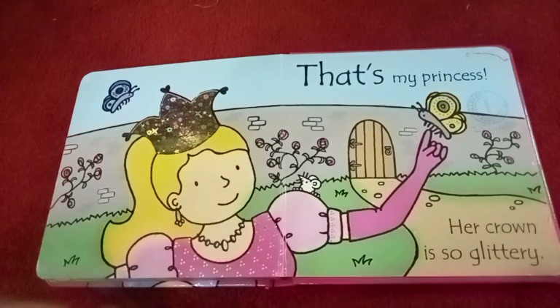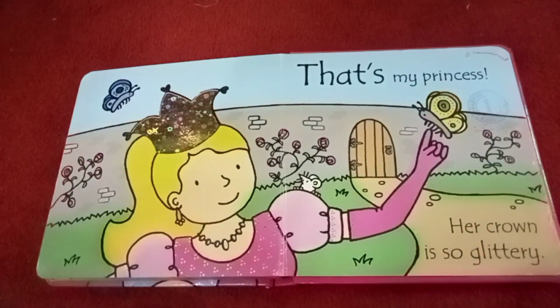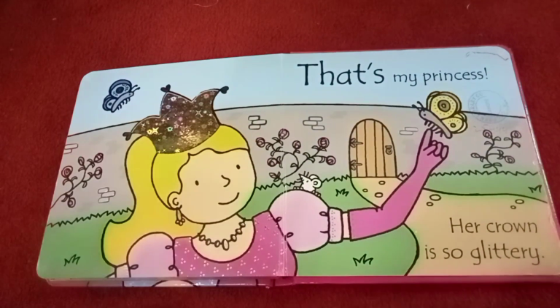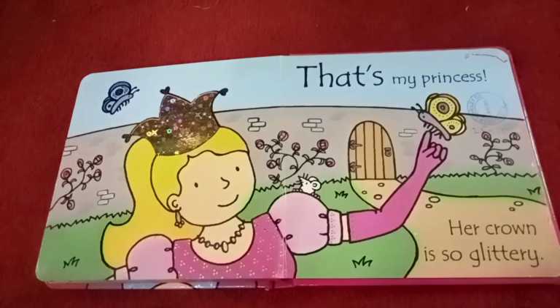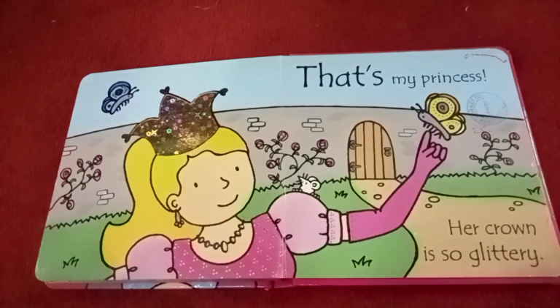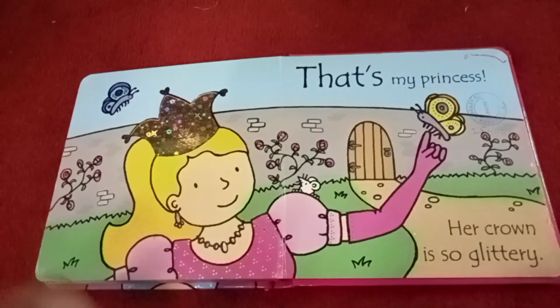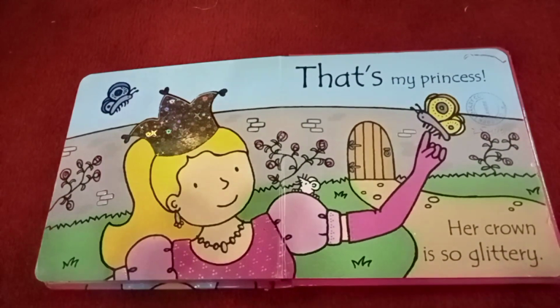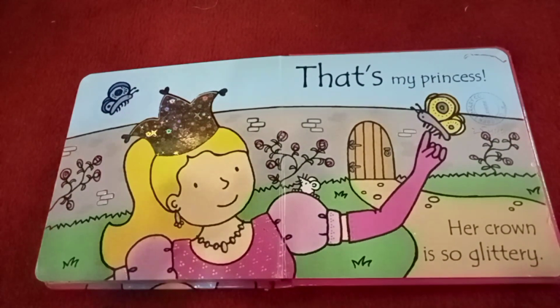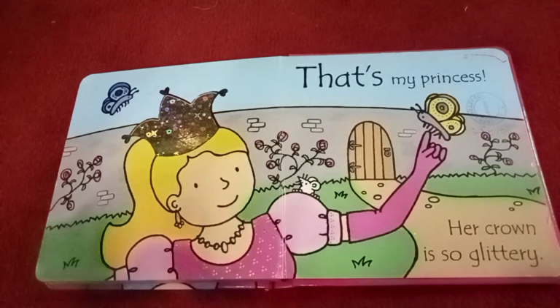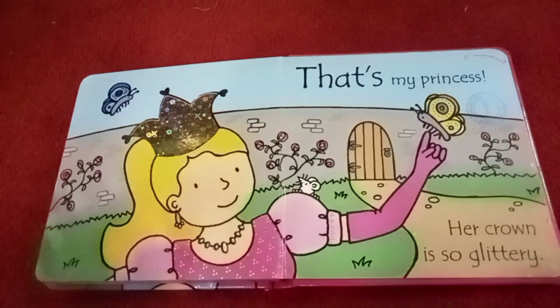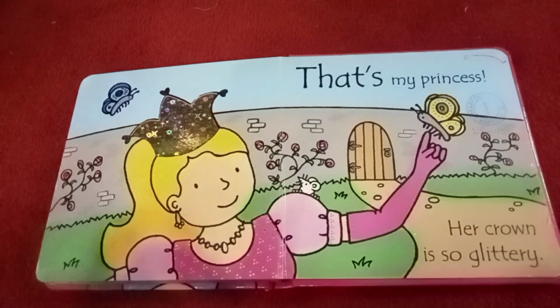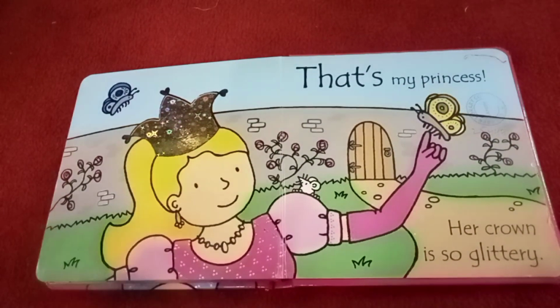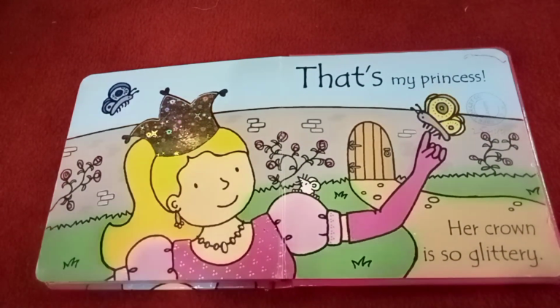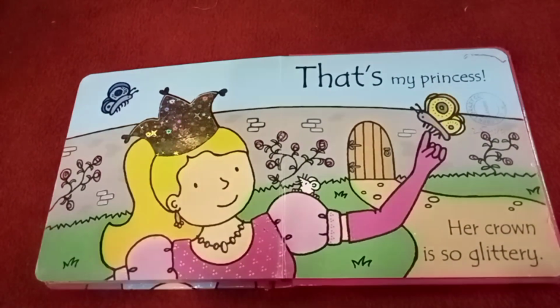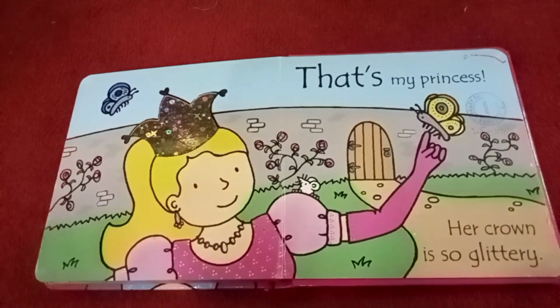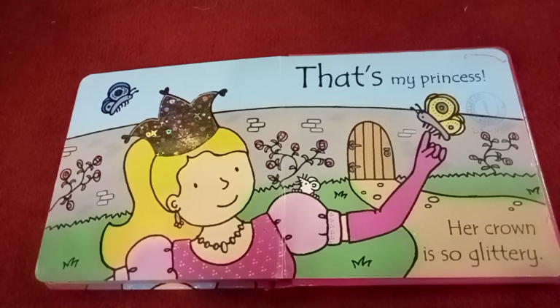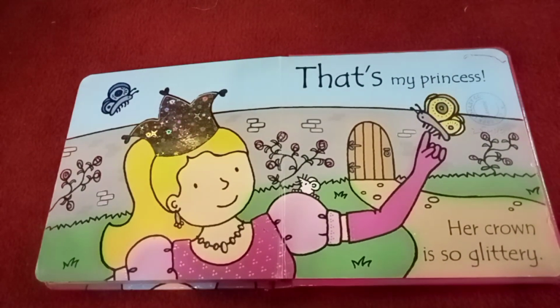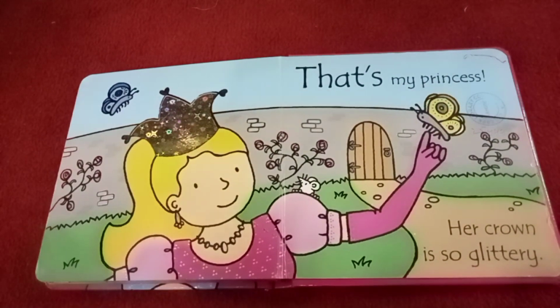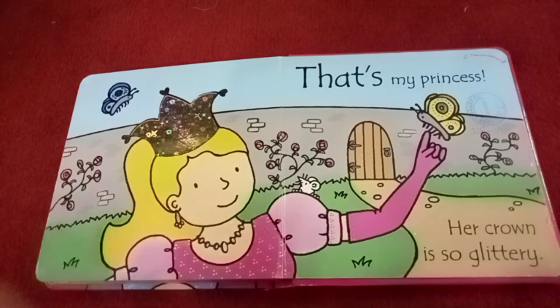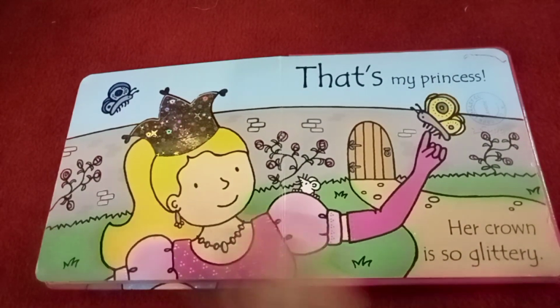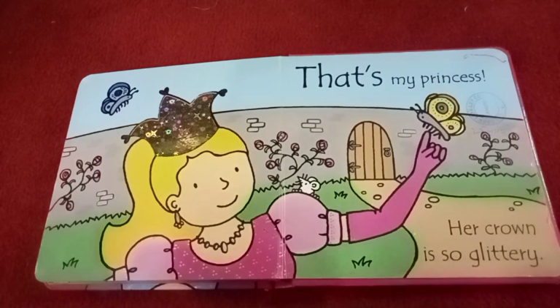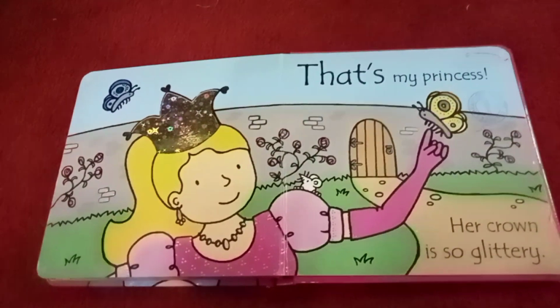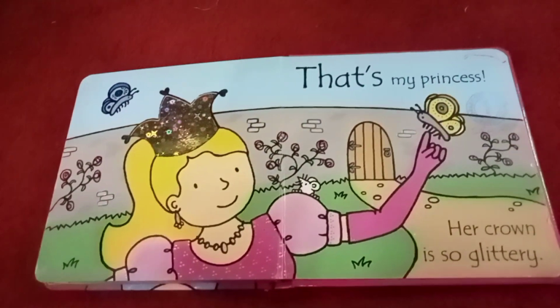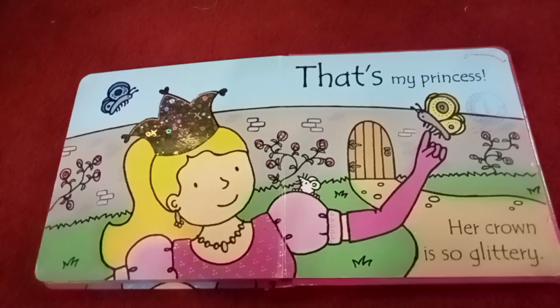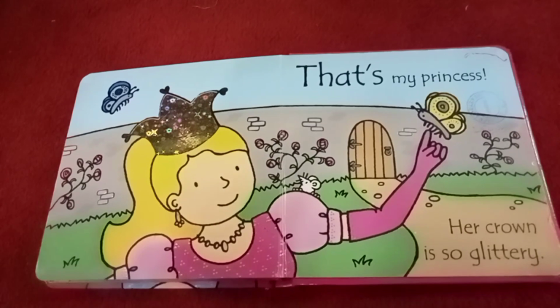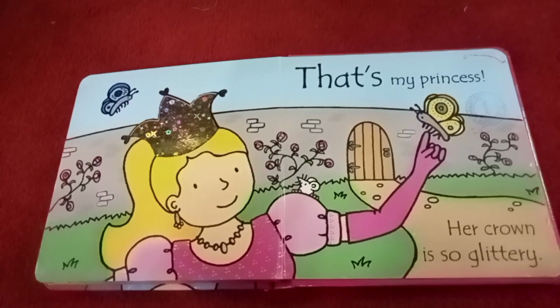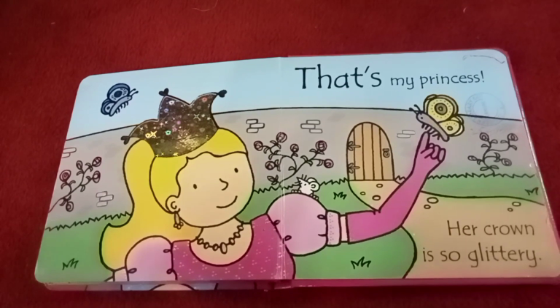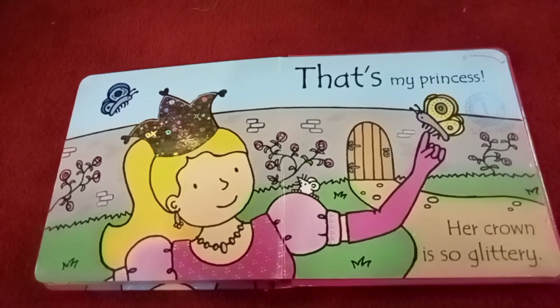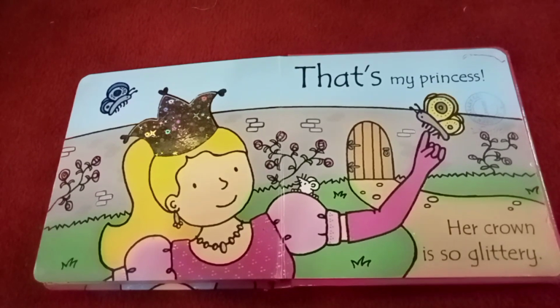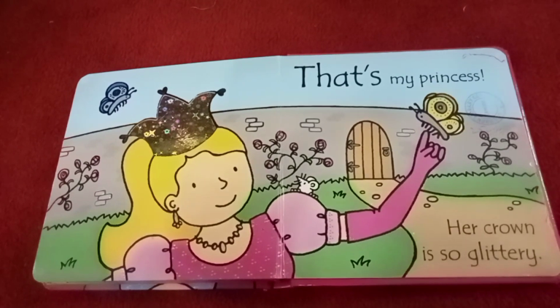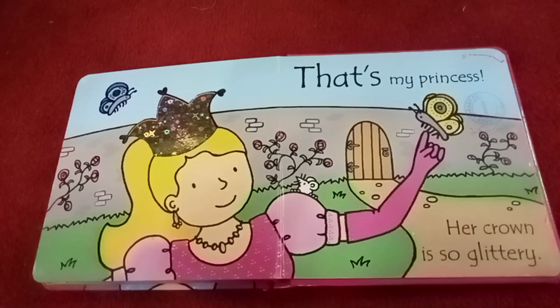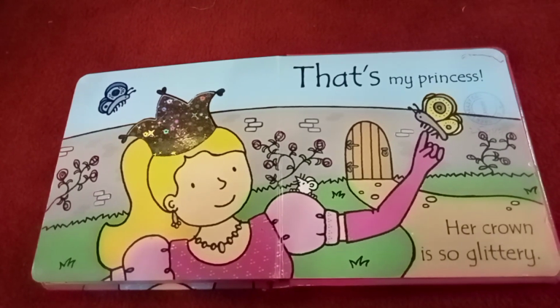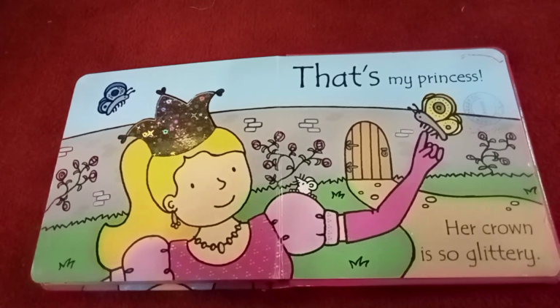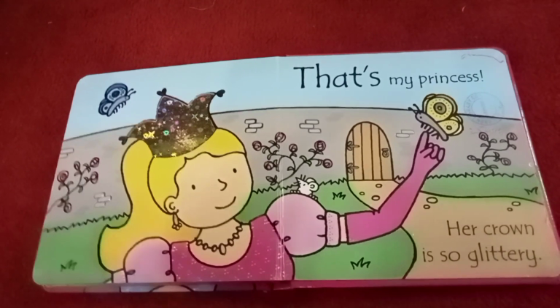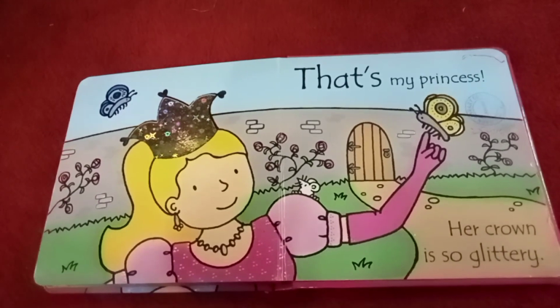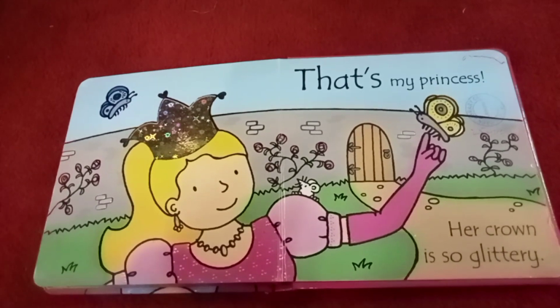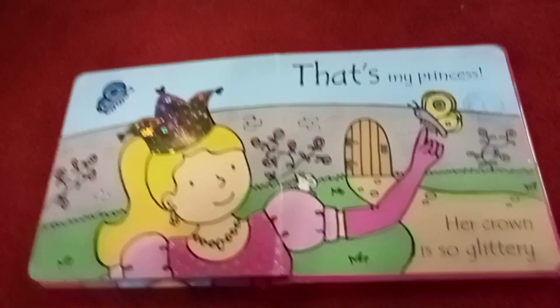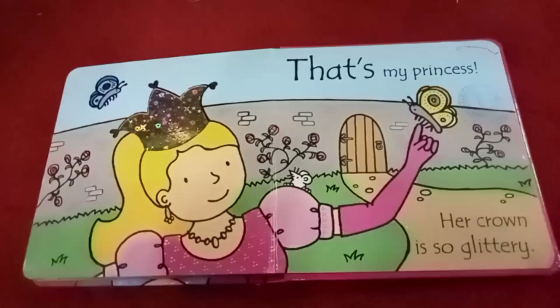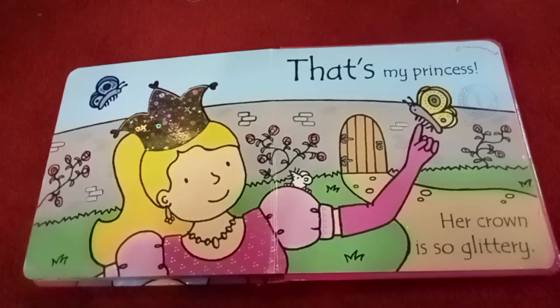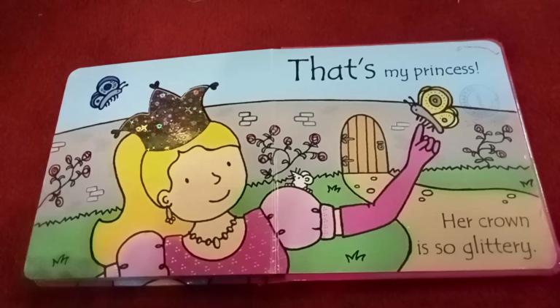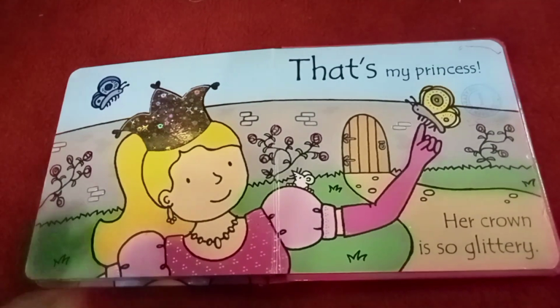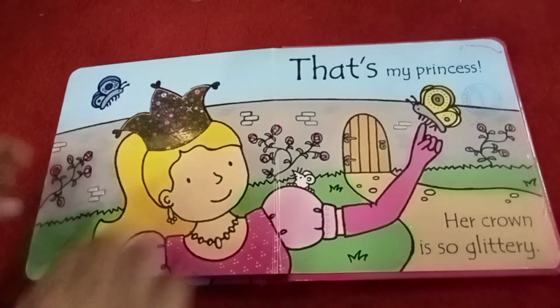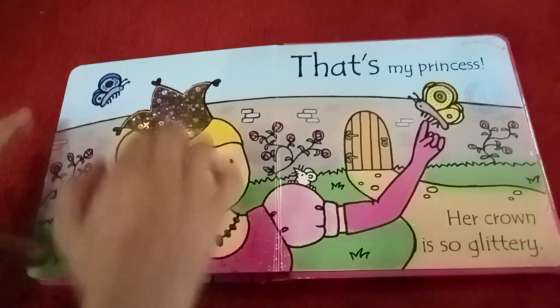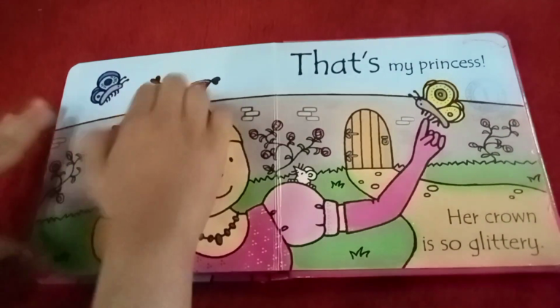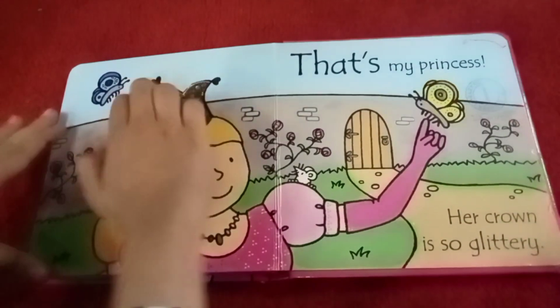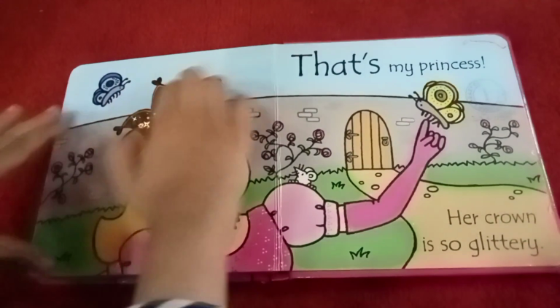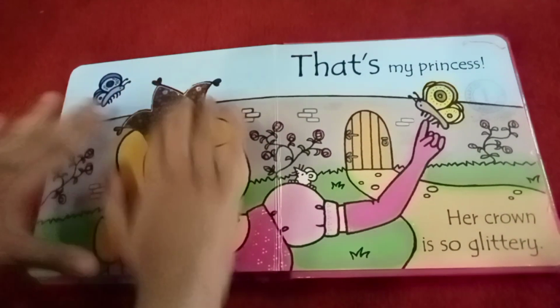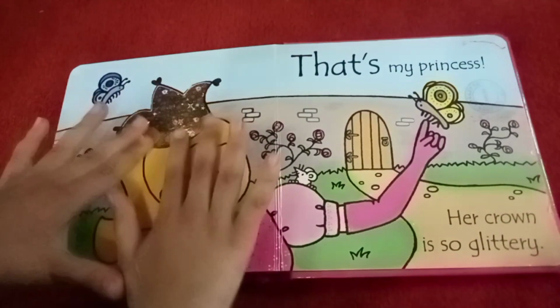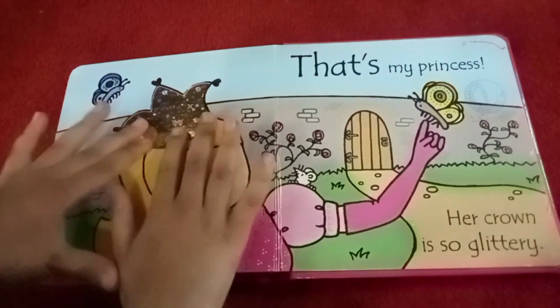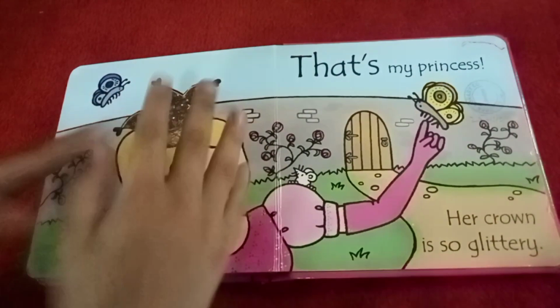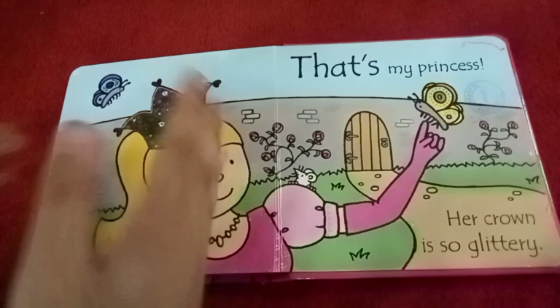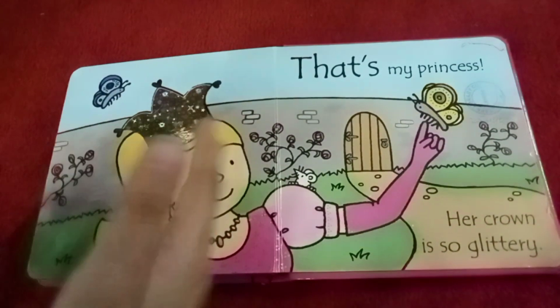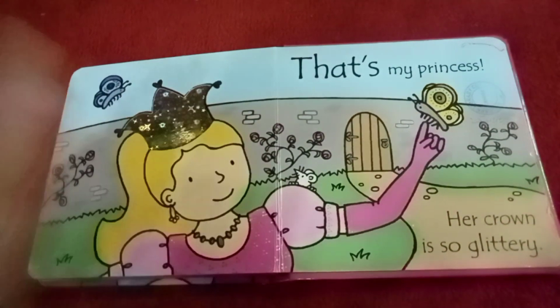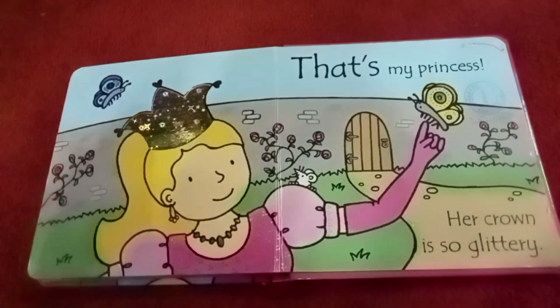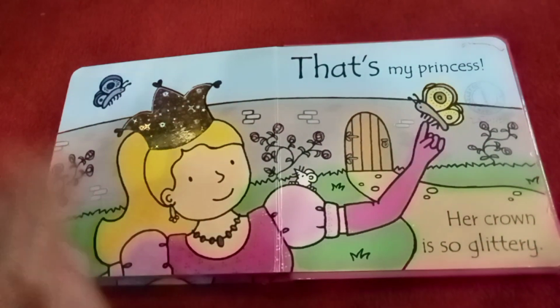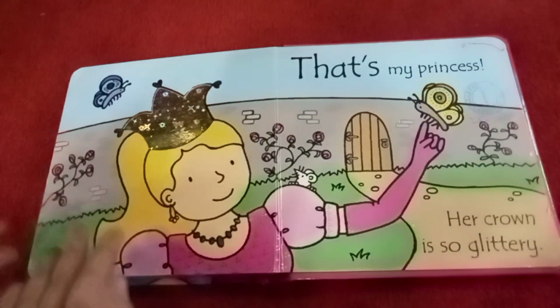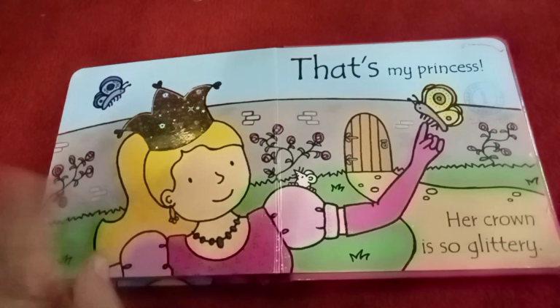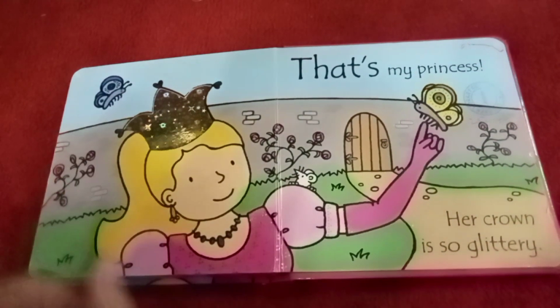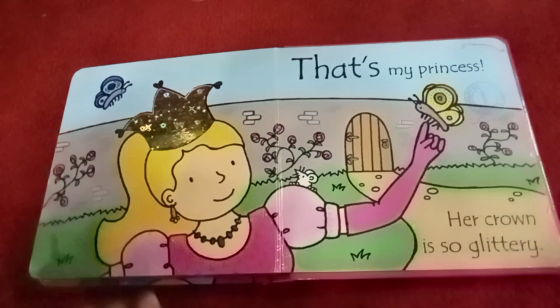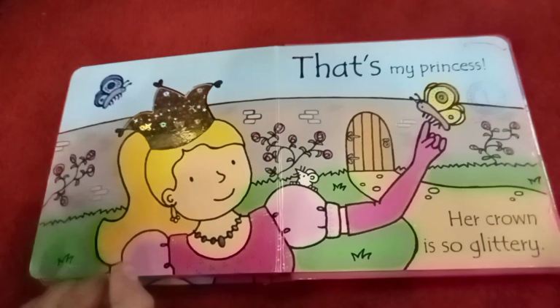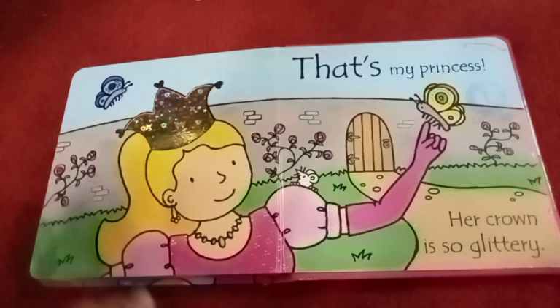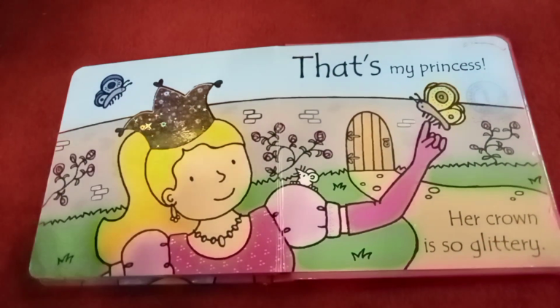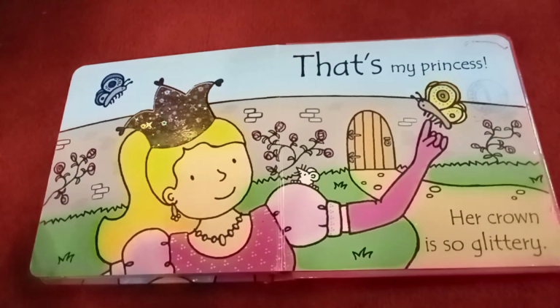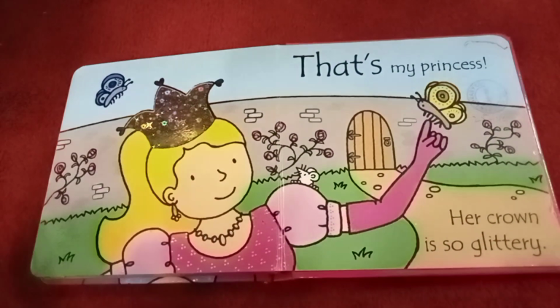That's my princess, her crown is so glittery. See friends, it's so glittery.